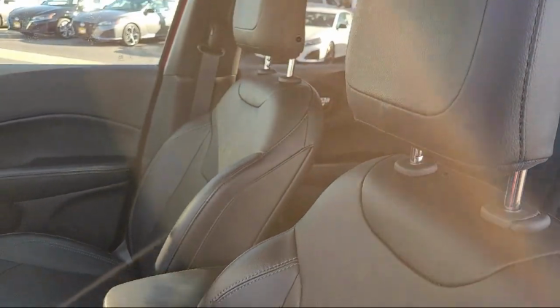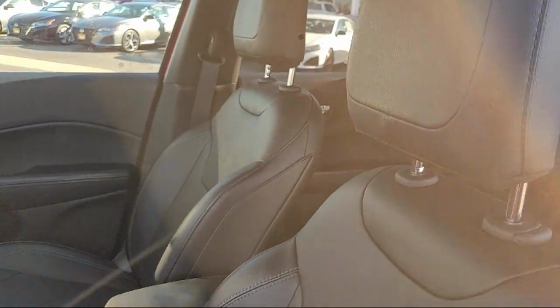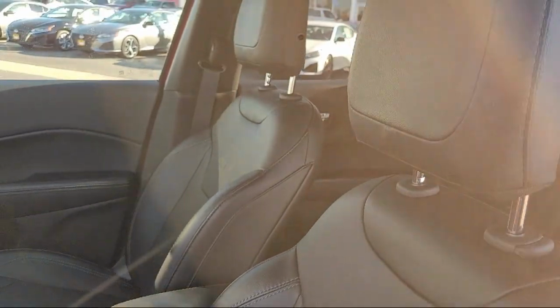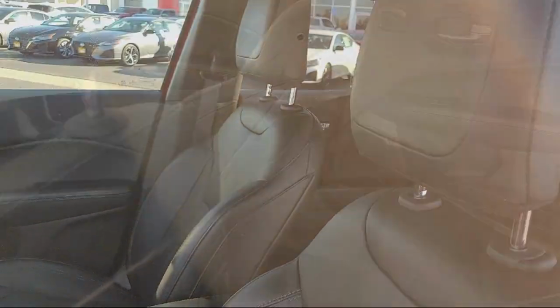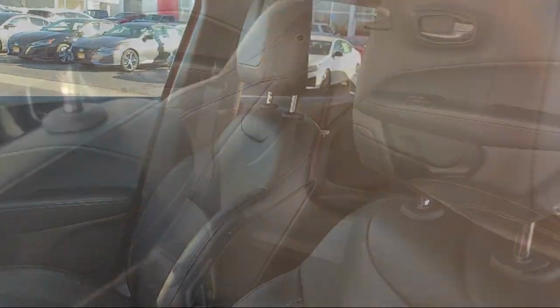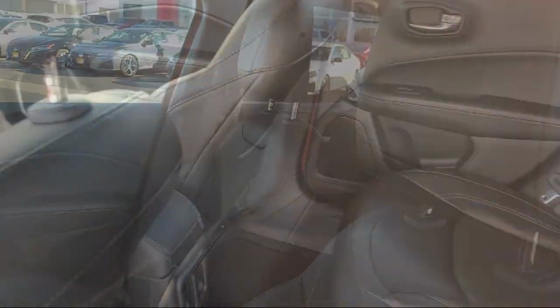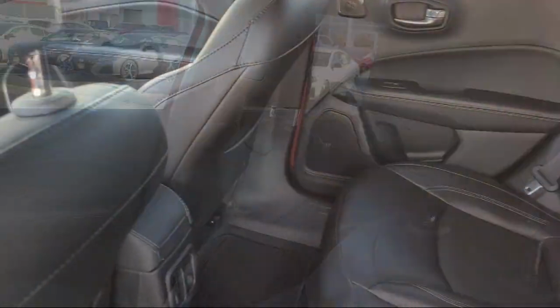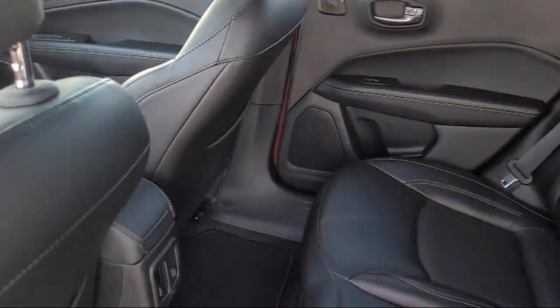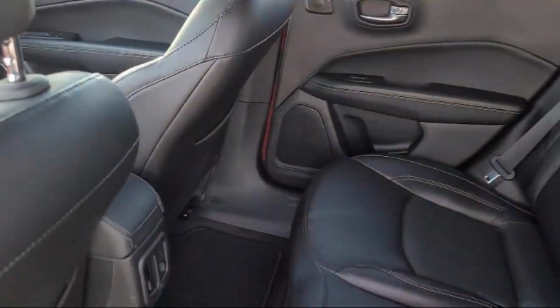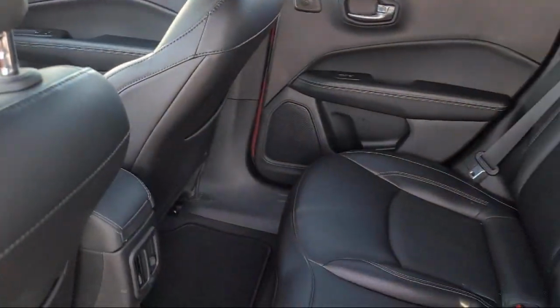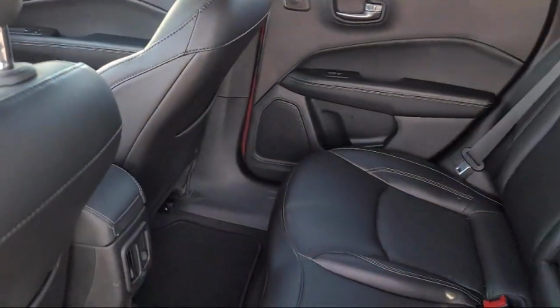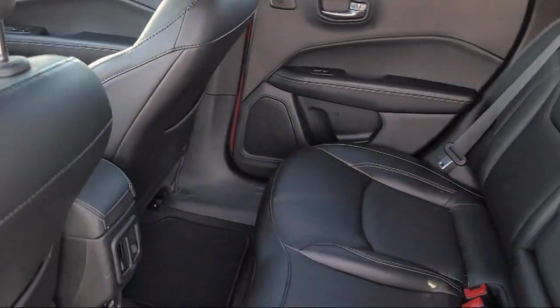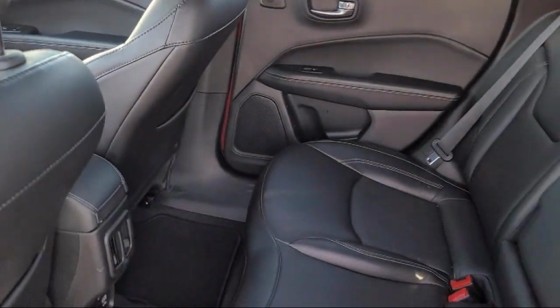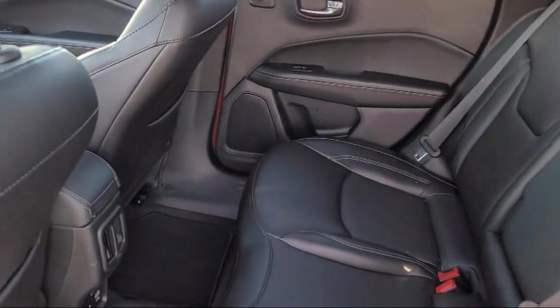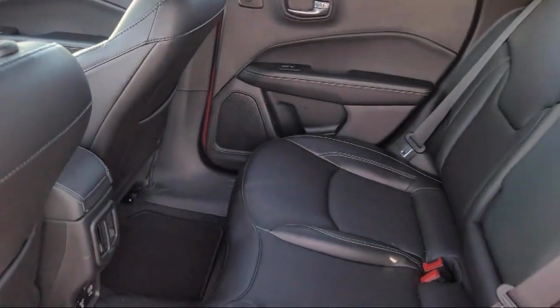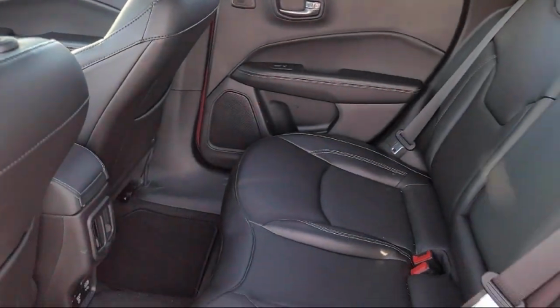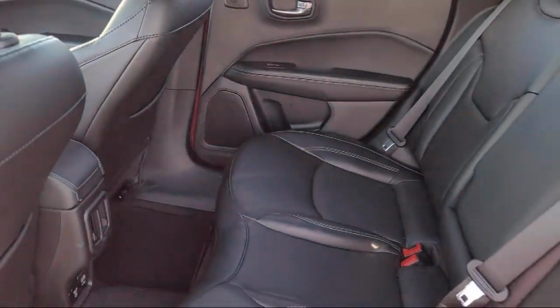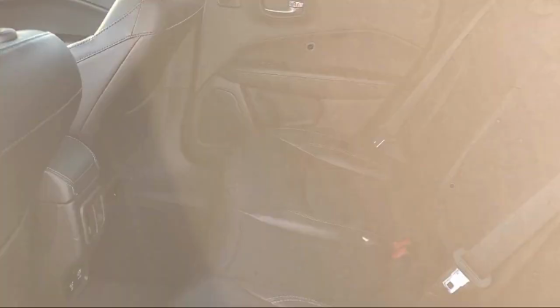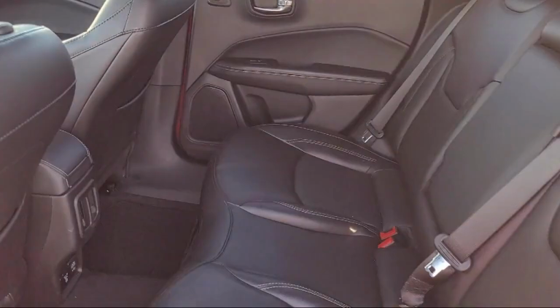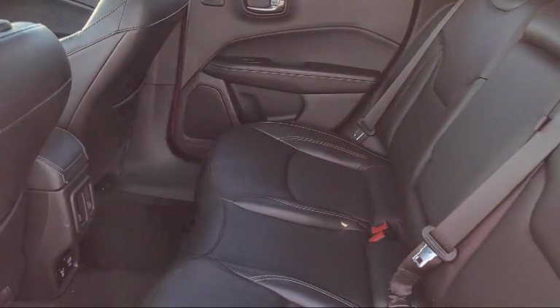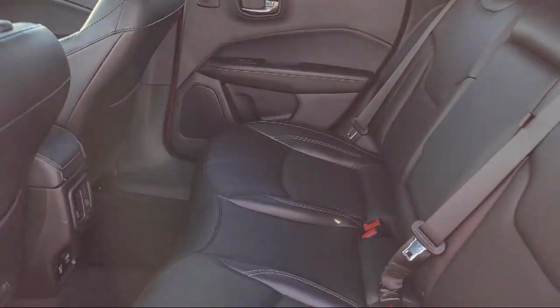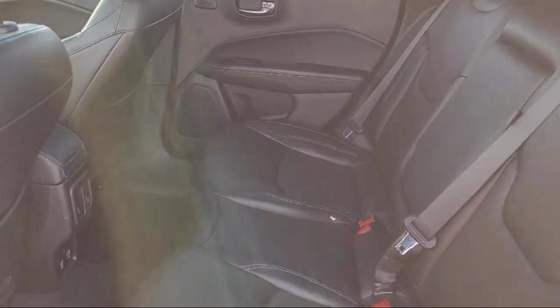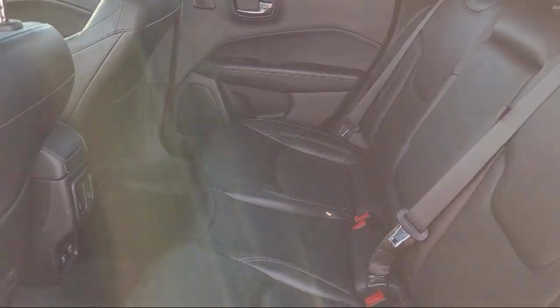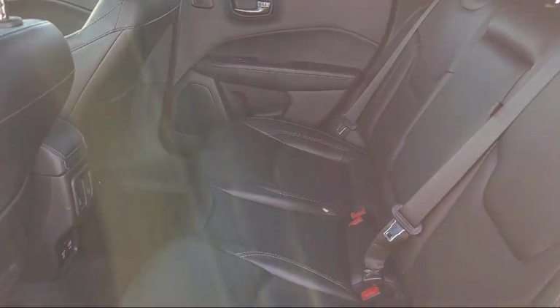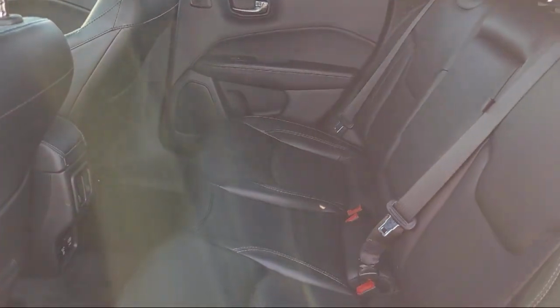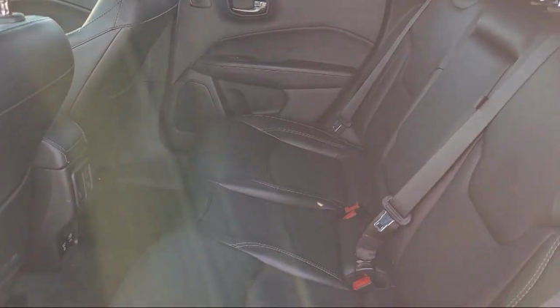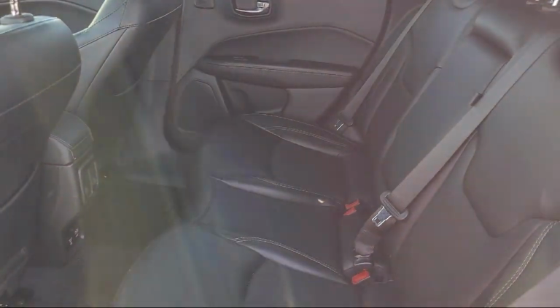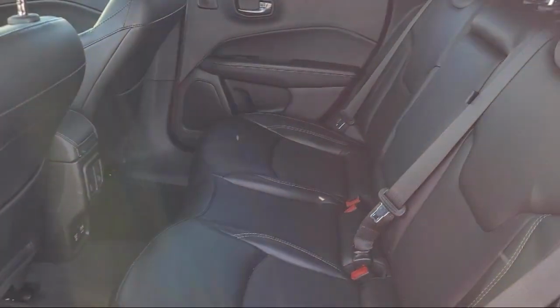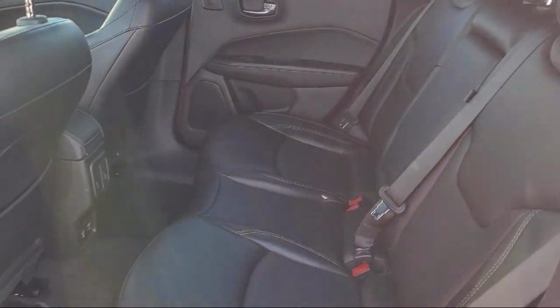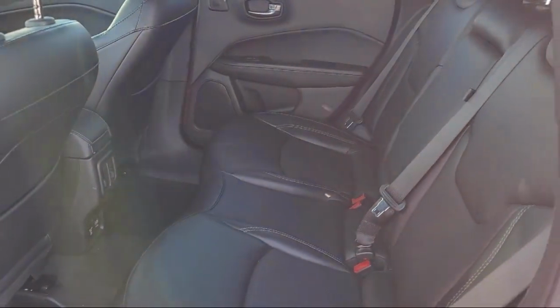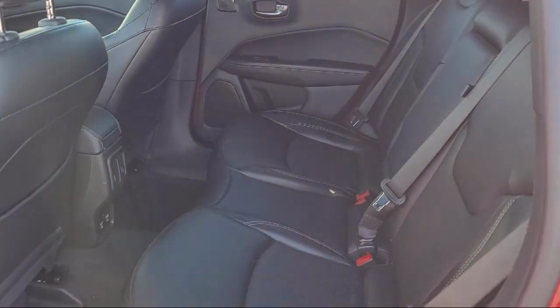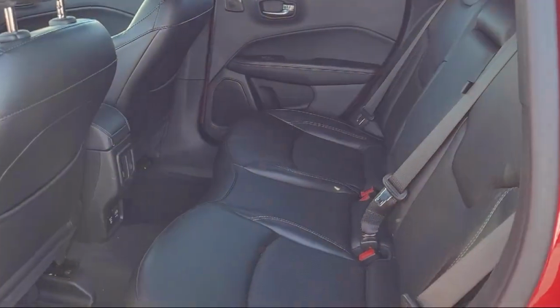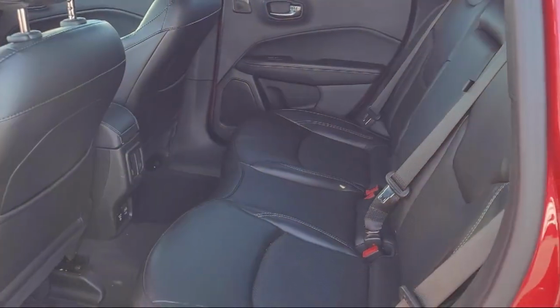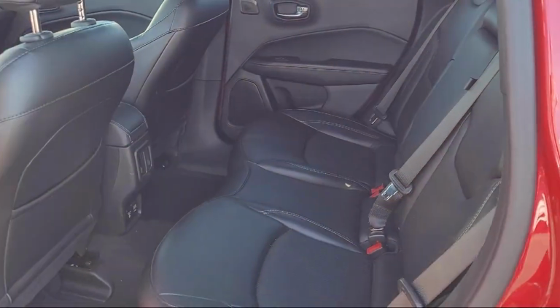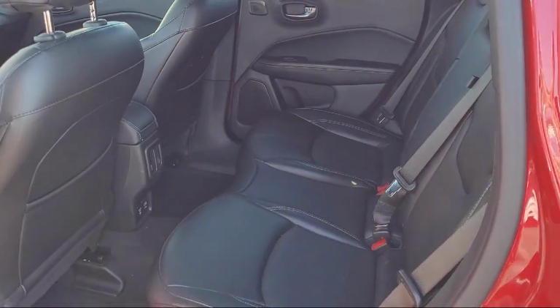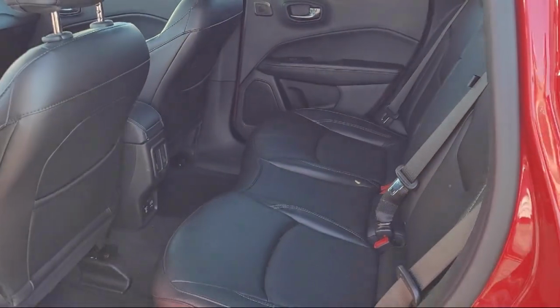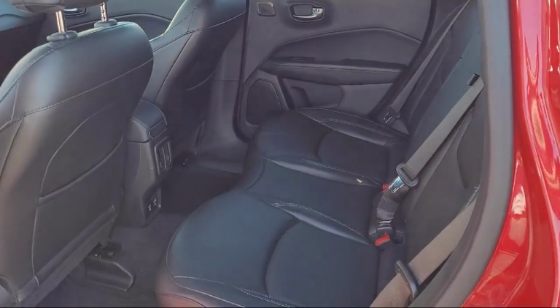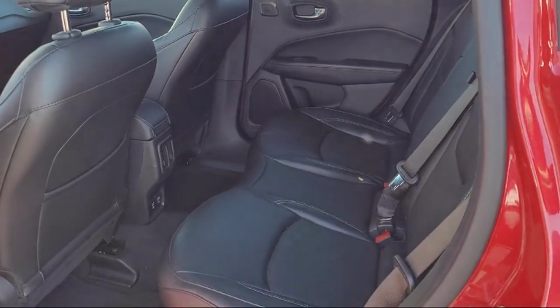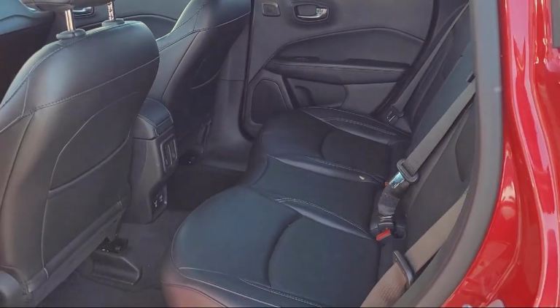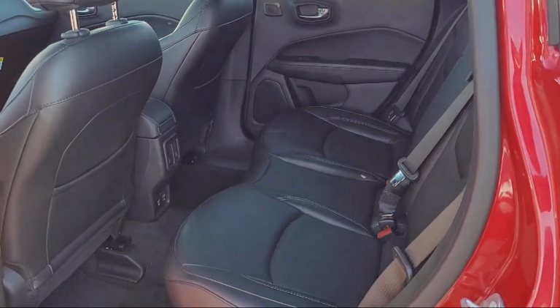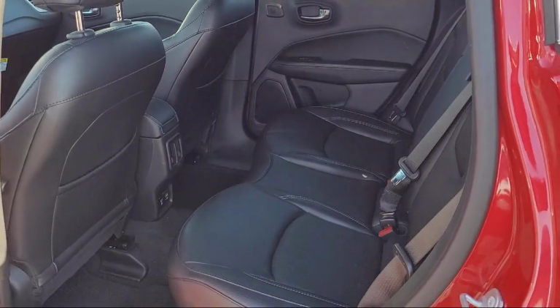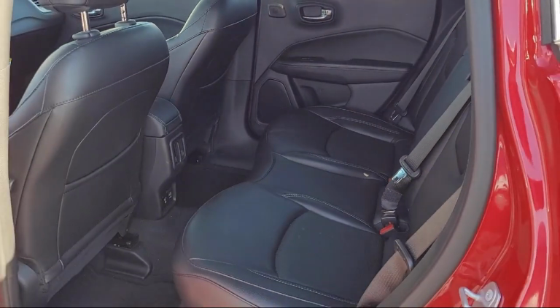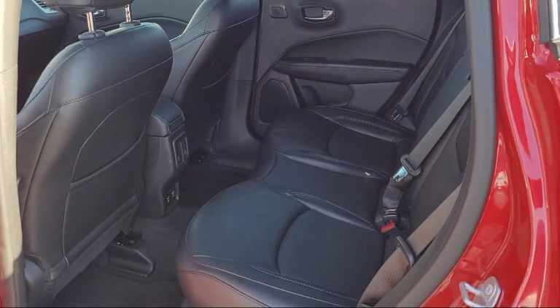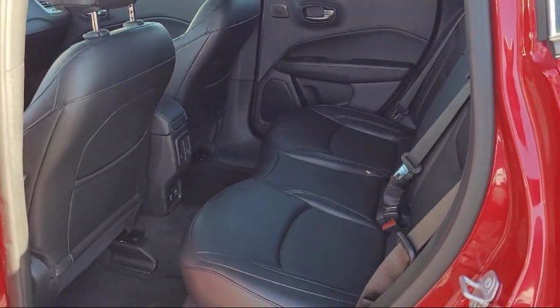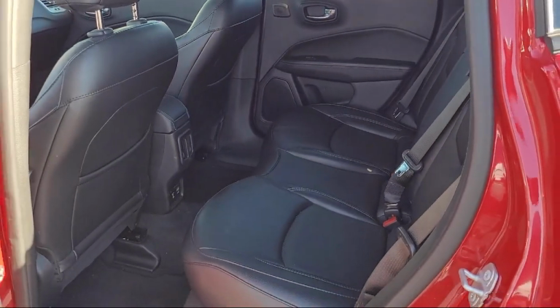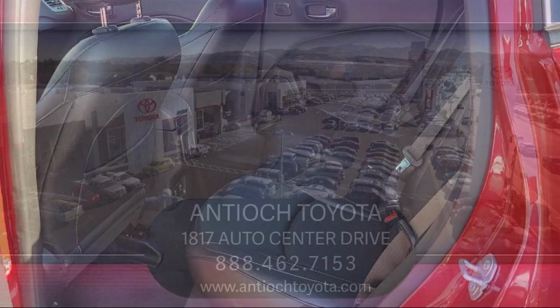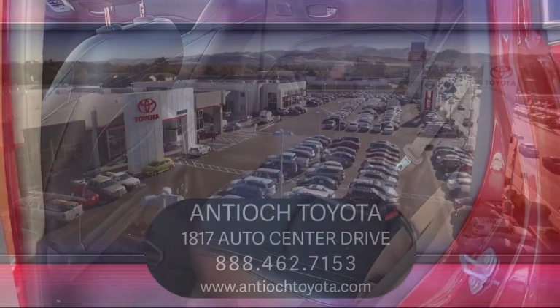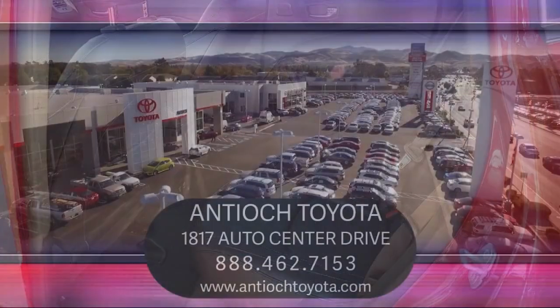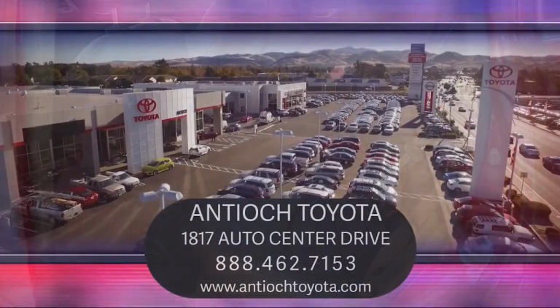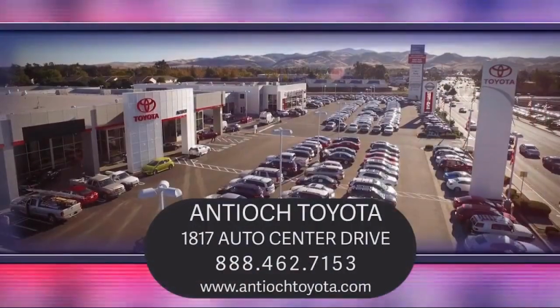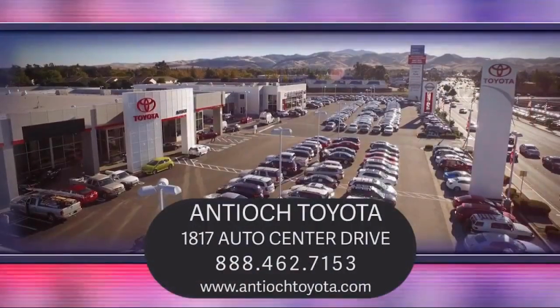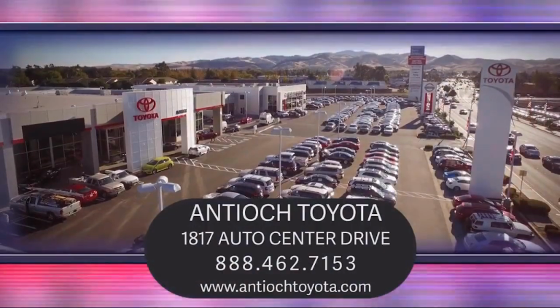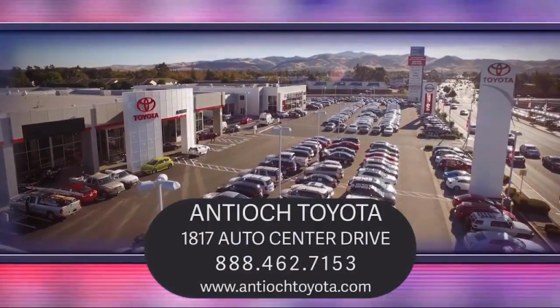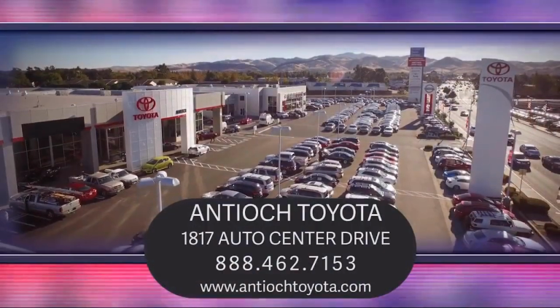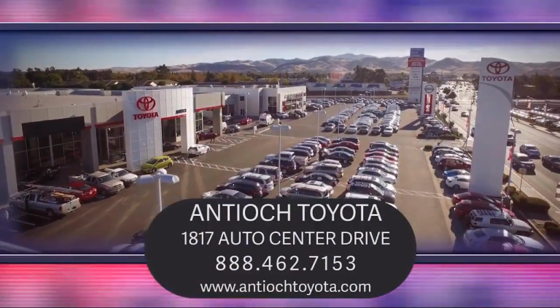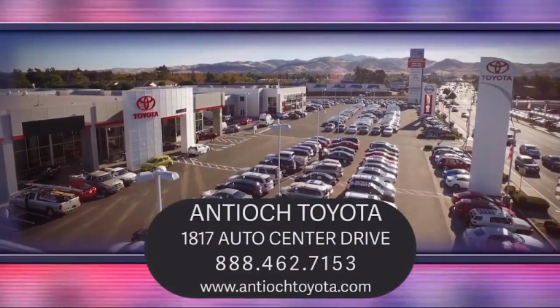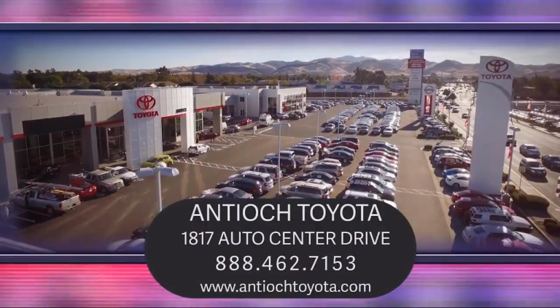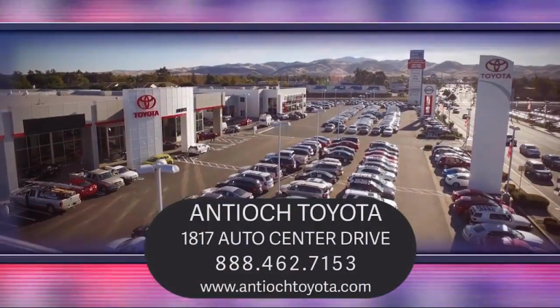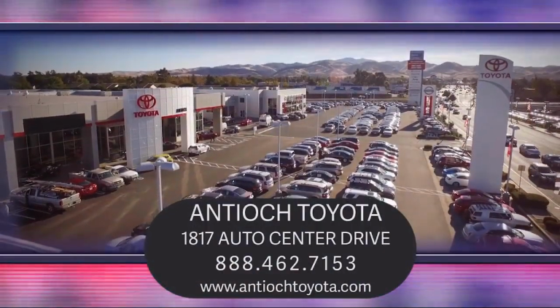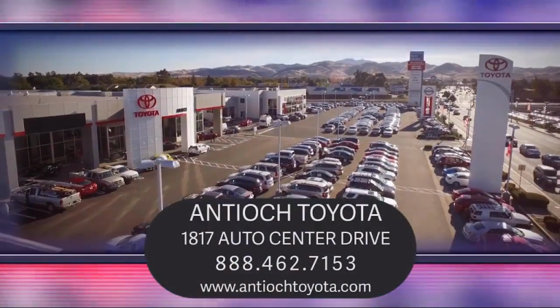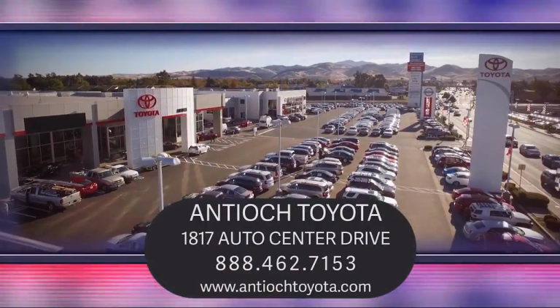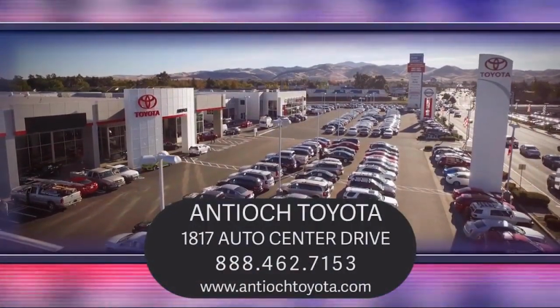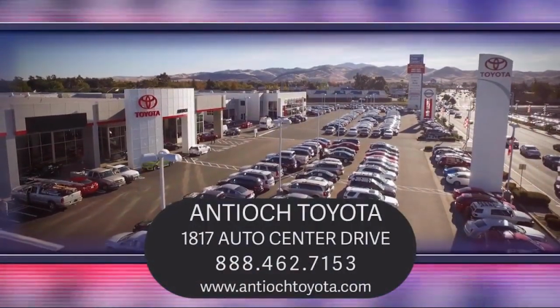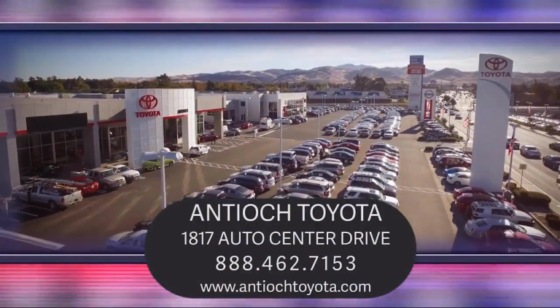We are located at 1817 Auto Center Drive, just off the Highway 4 Auto Center Drive exit in Antioch.